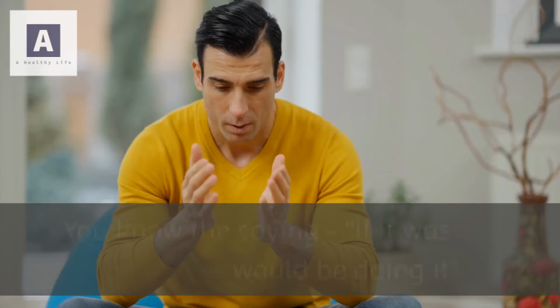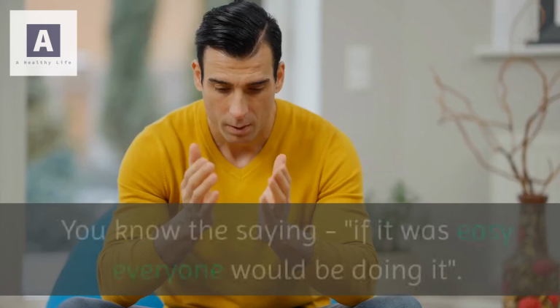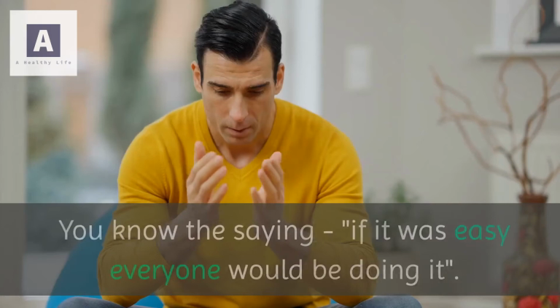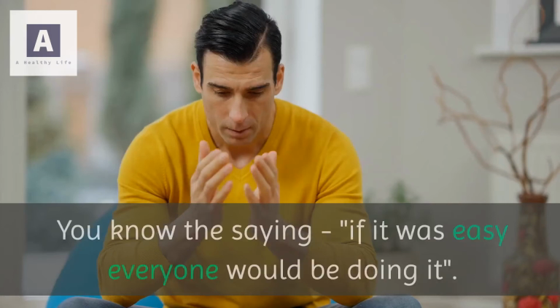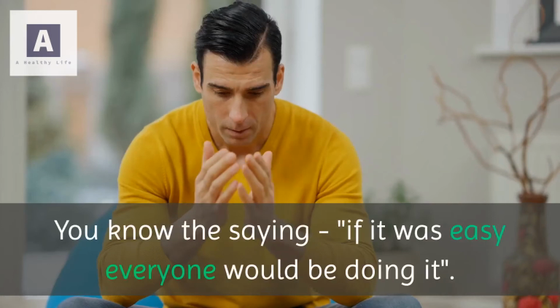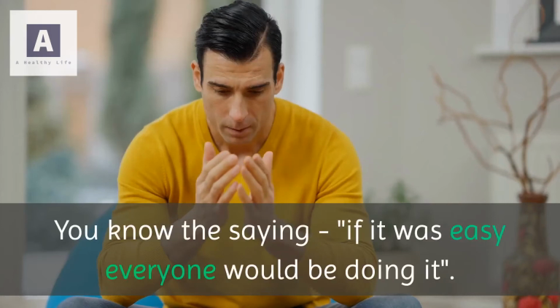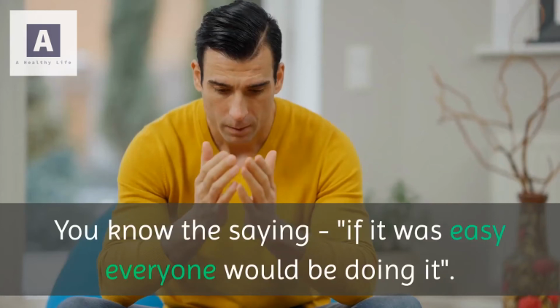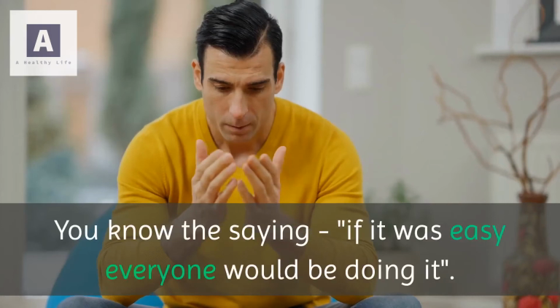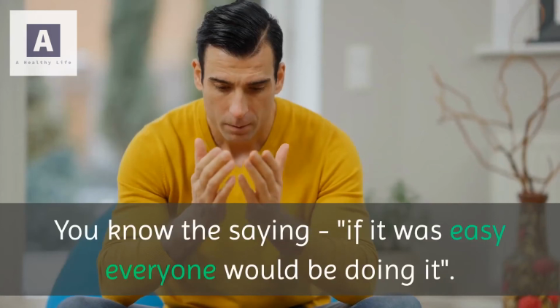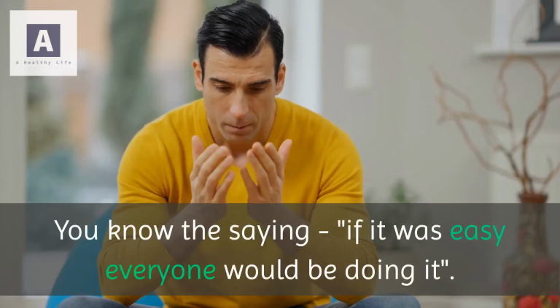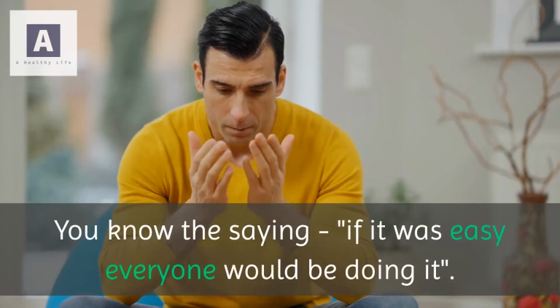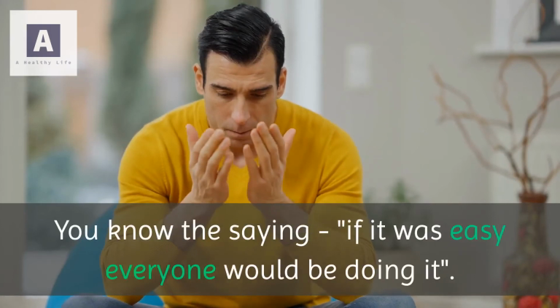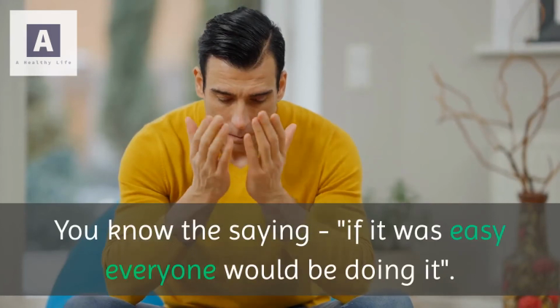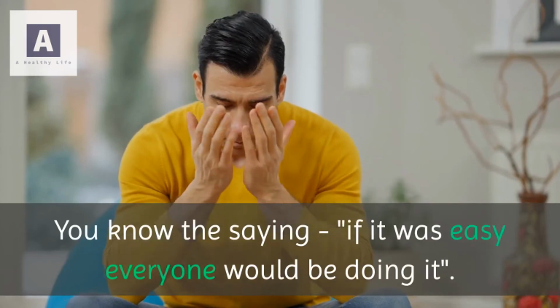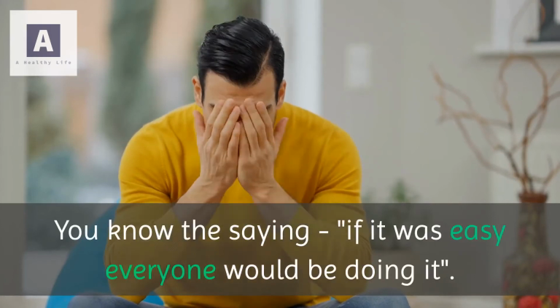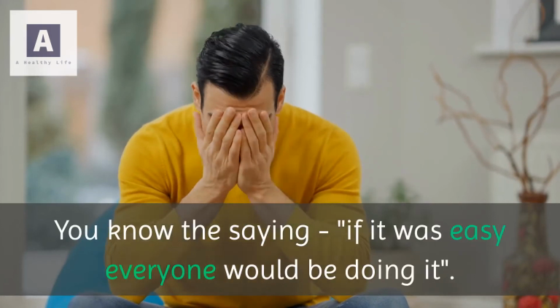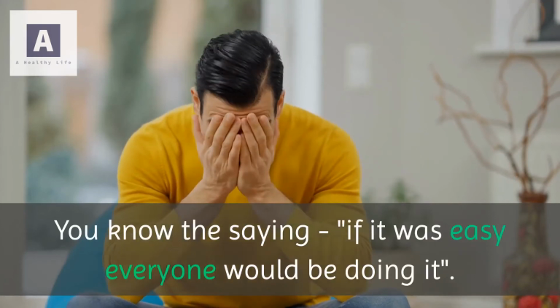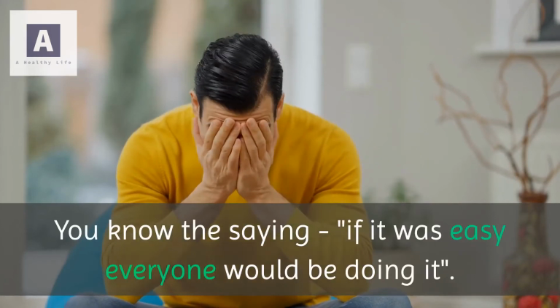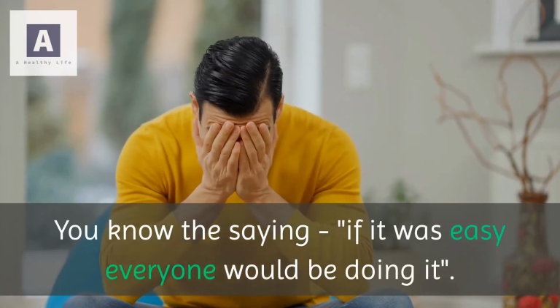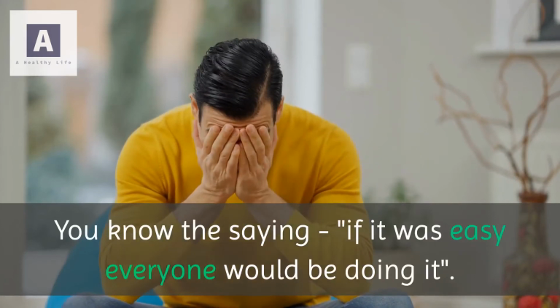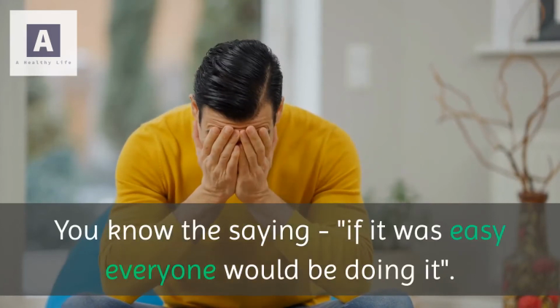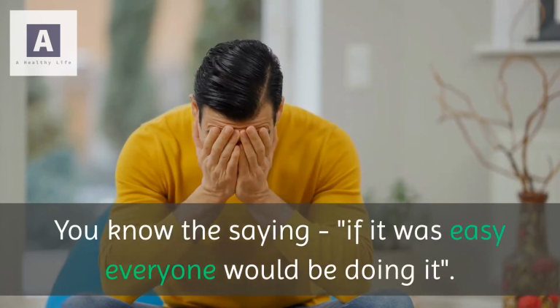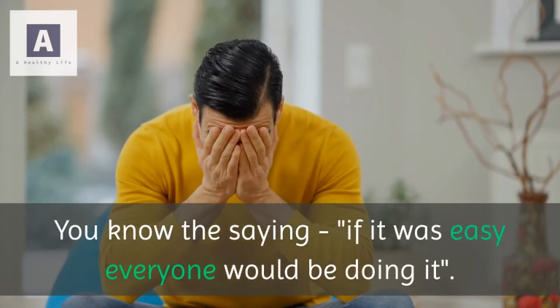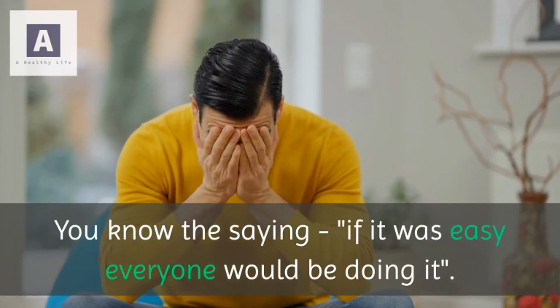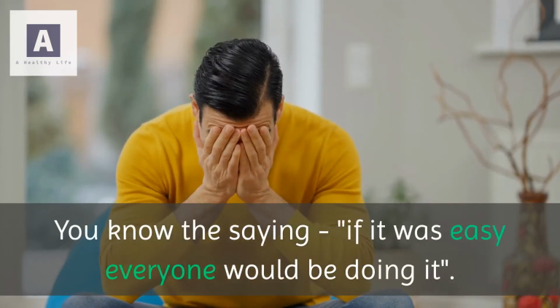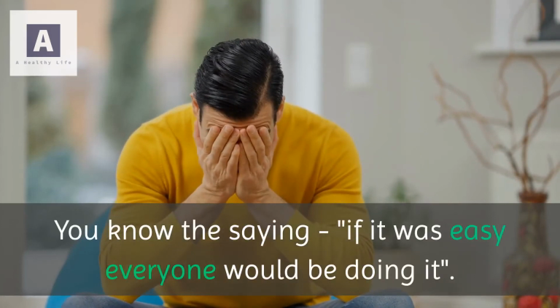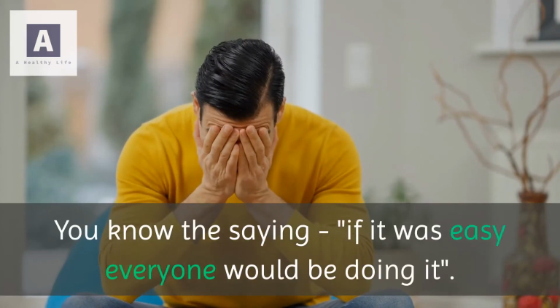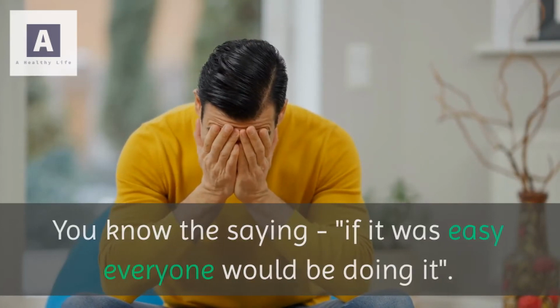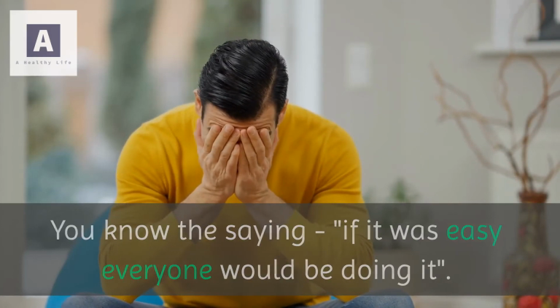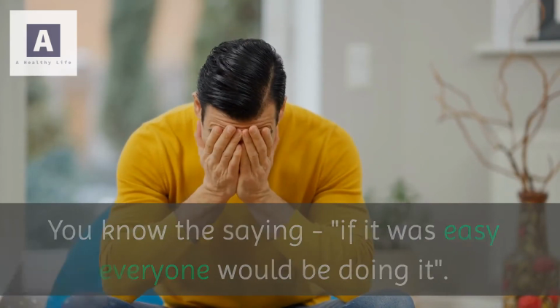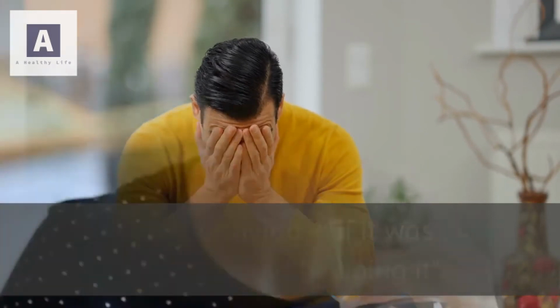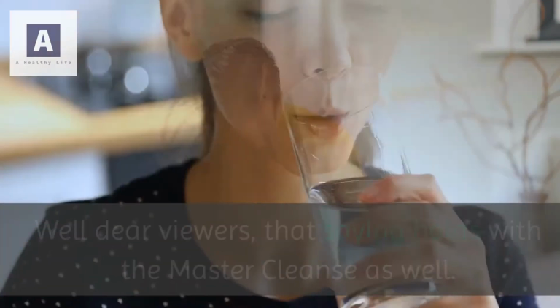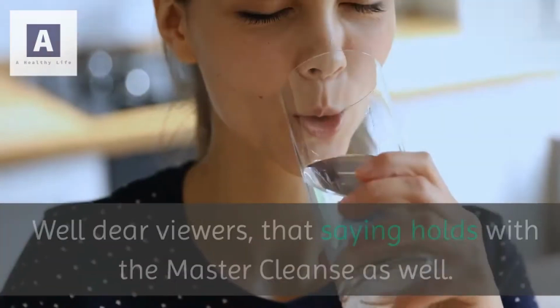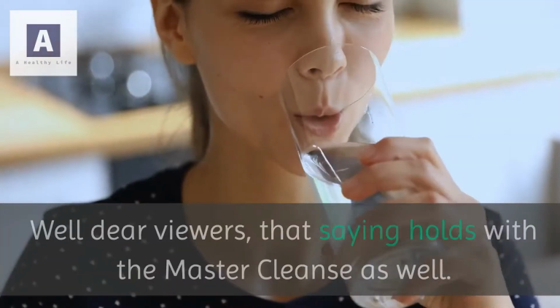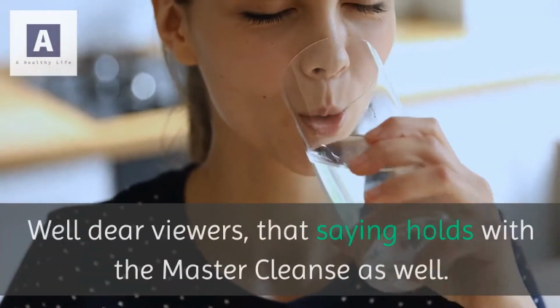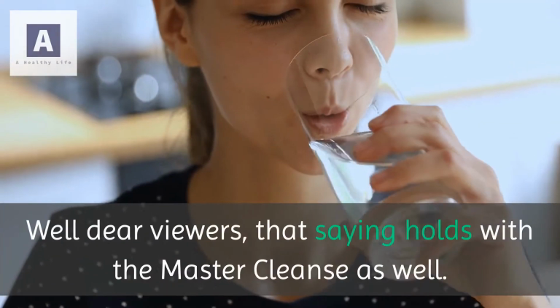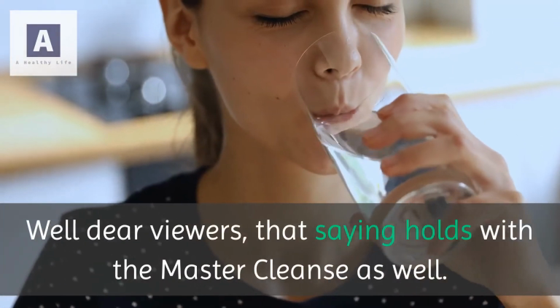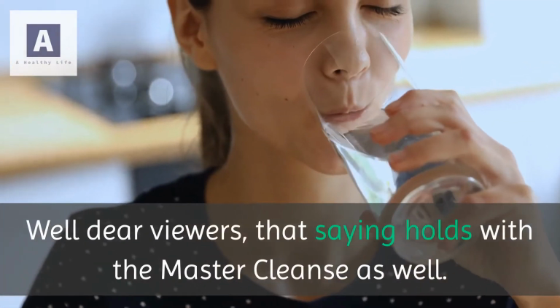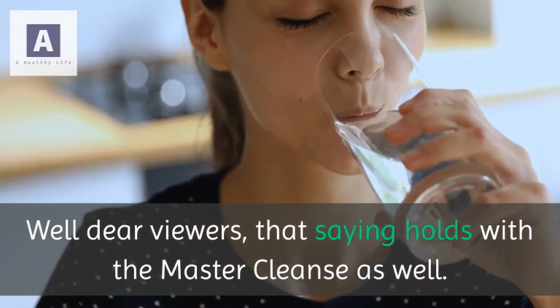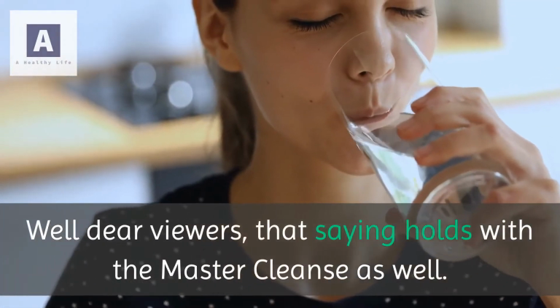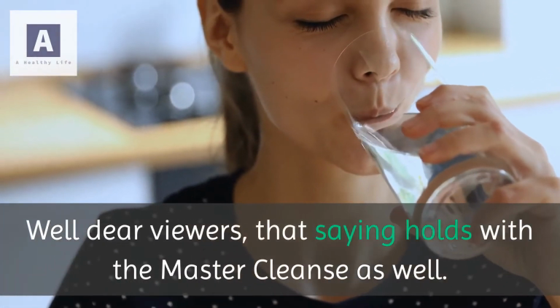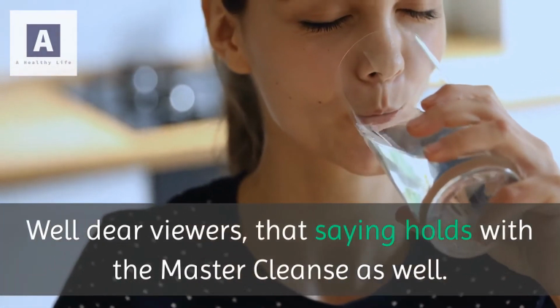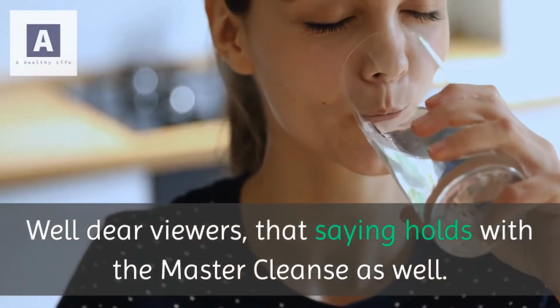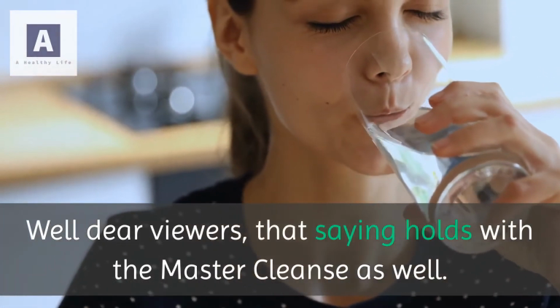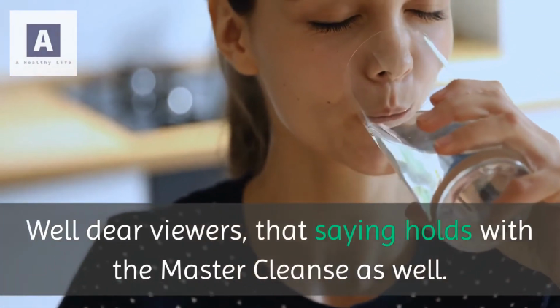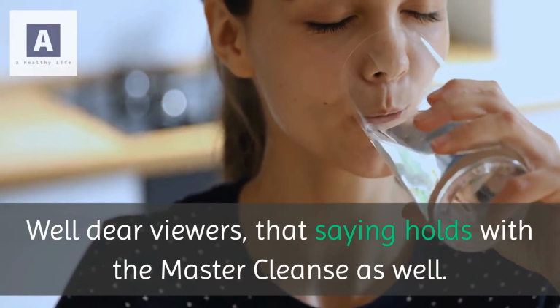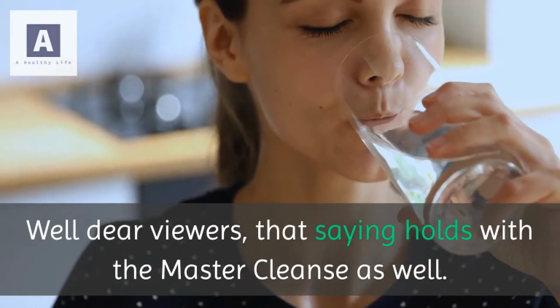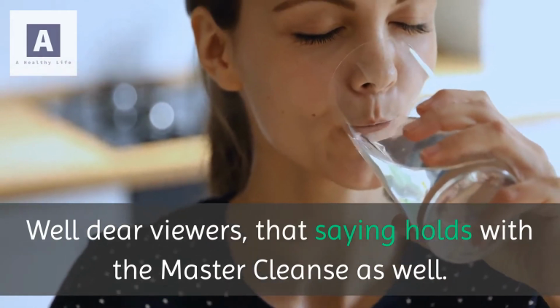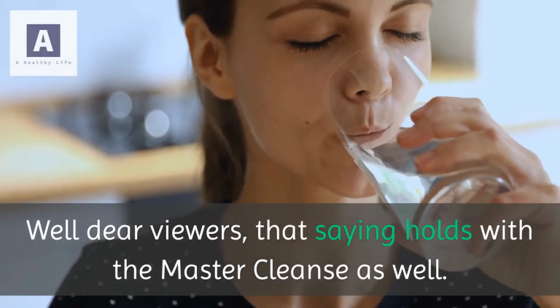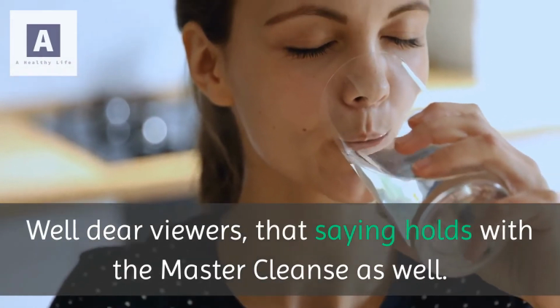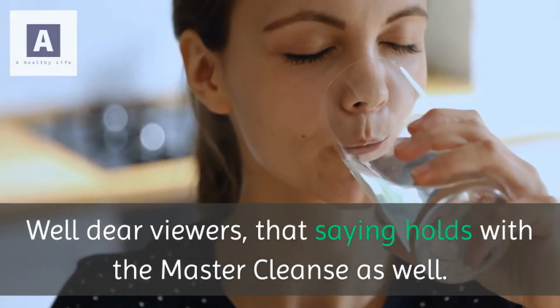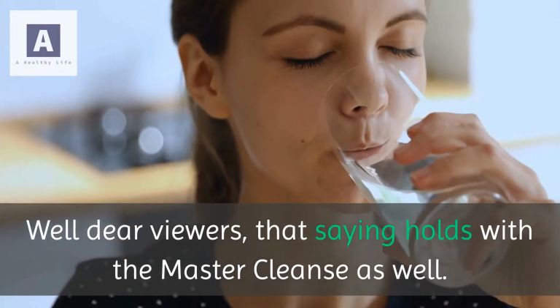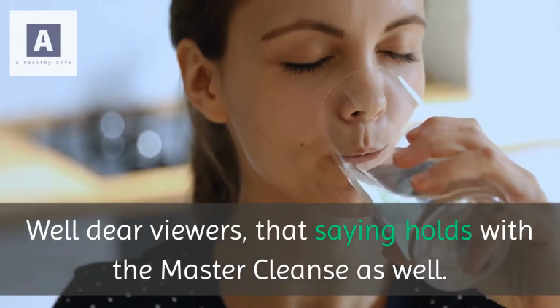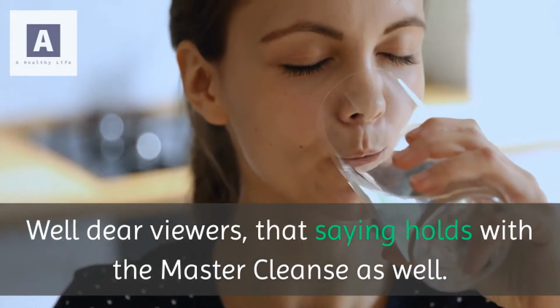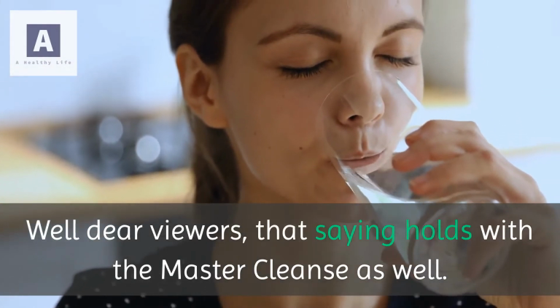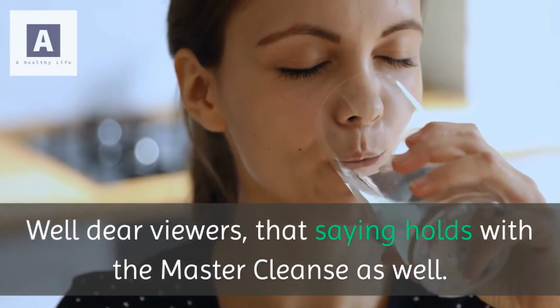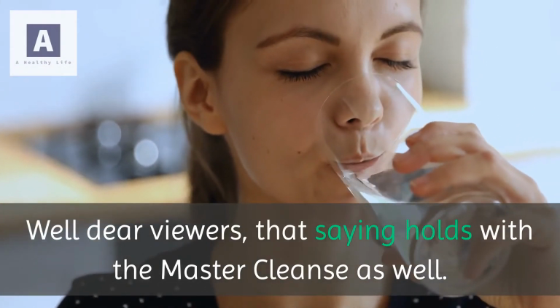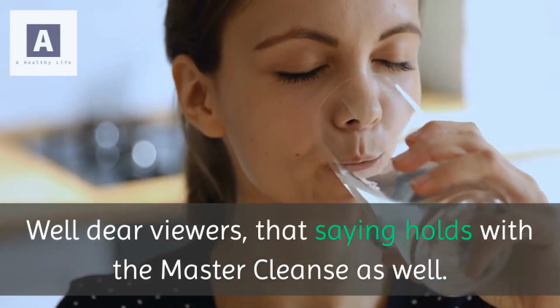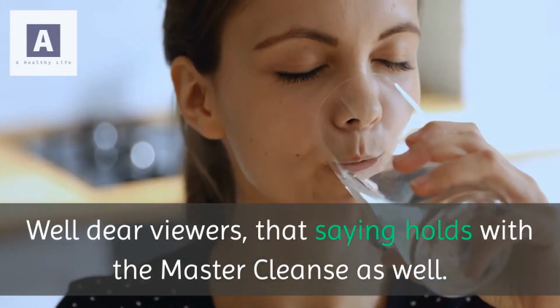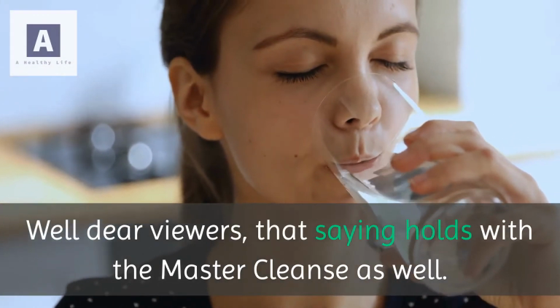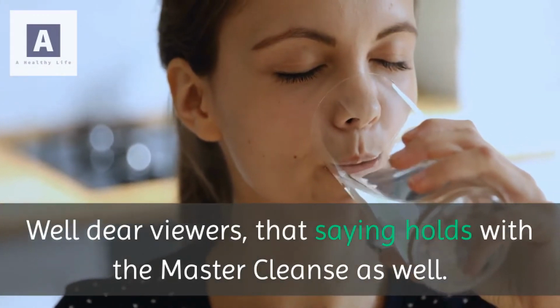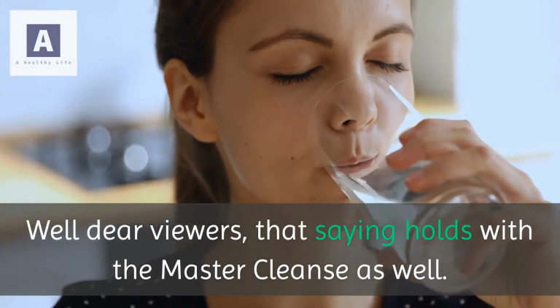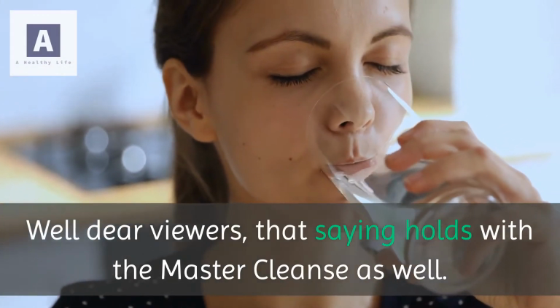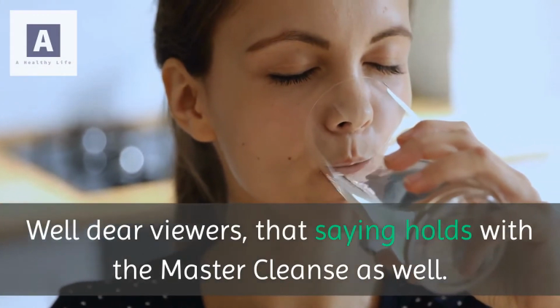You know the saying, if it was easy everyone would be doing it. Well dear viewers, that saying holds with the master cleanse as well.